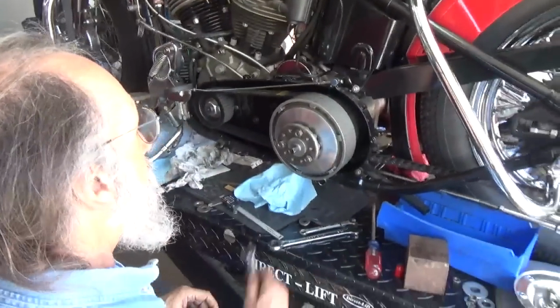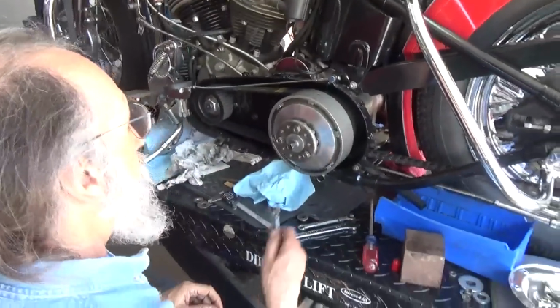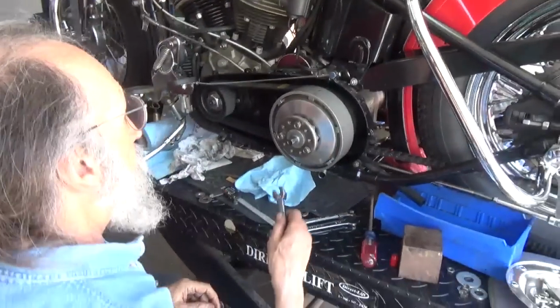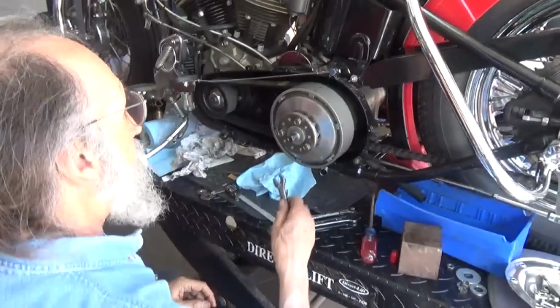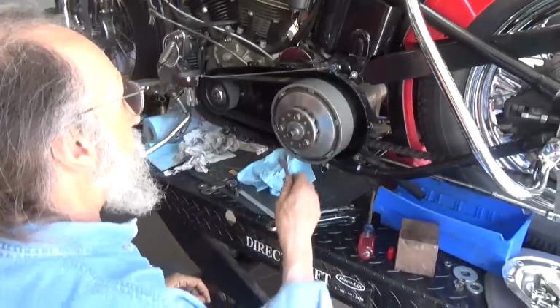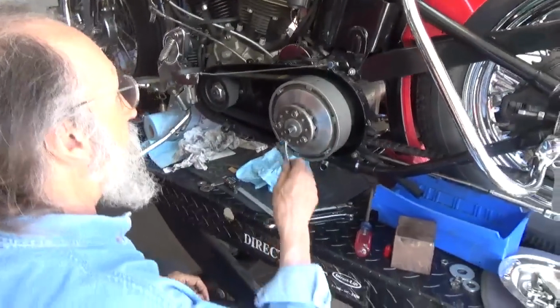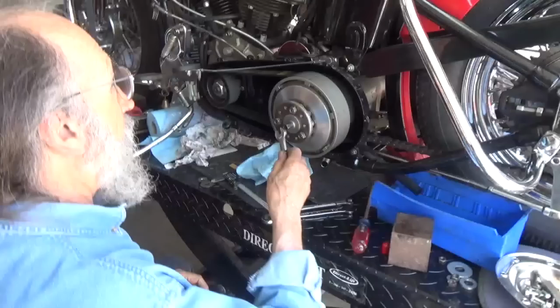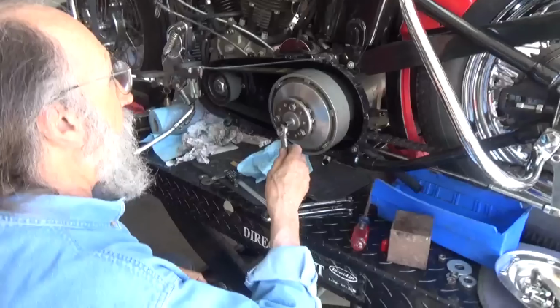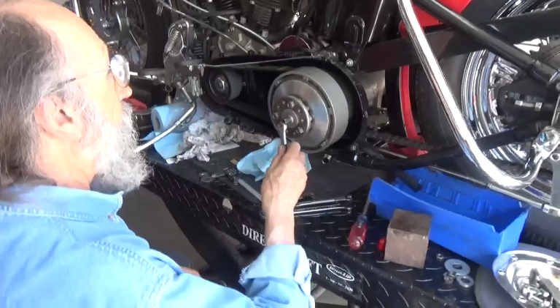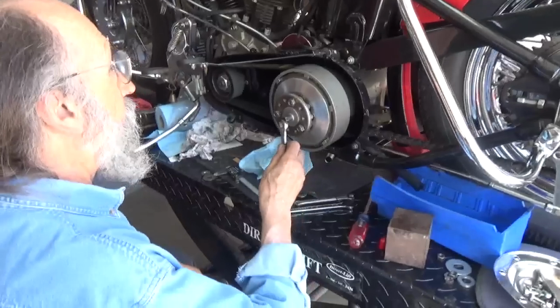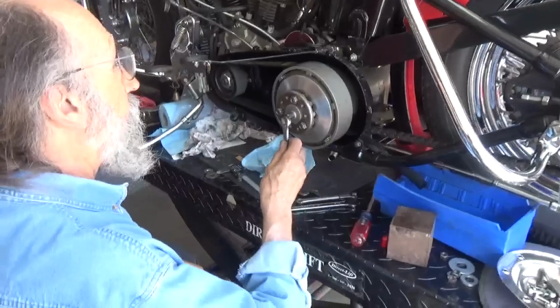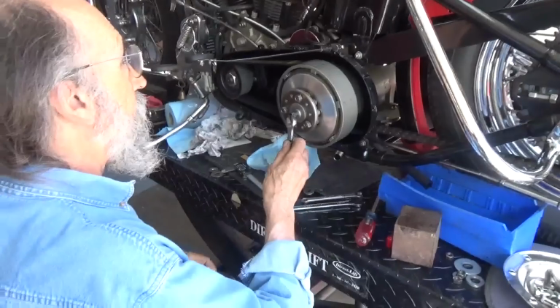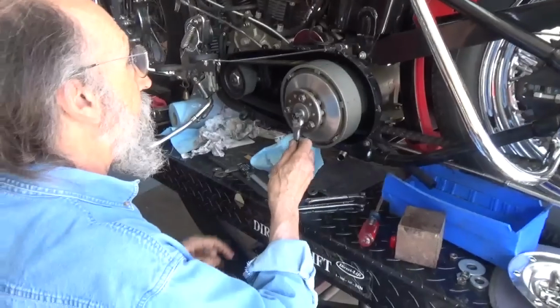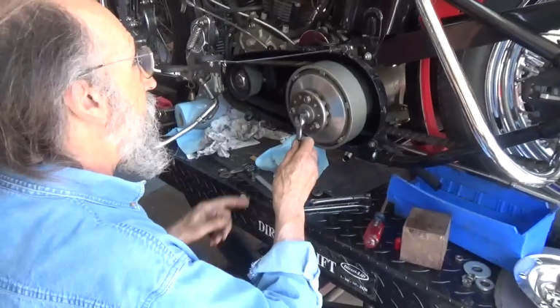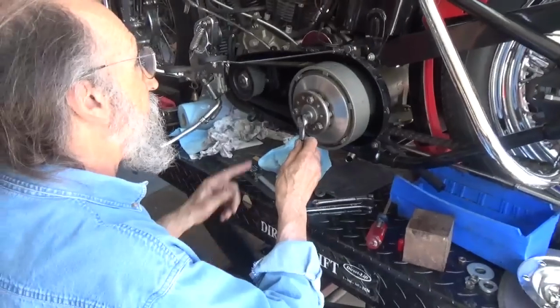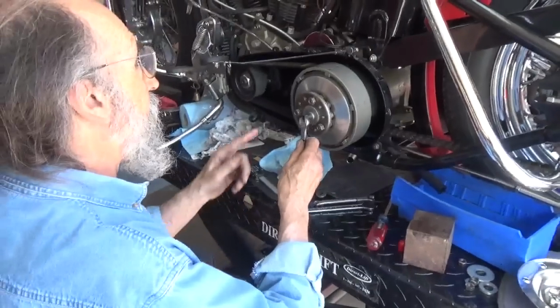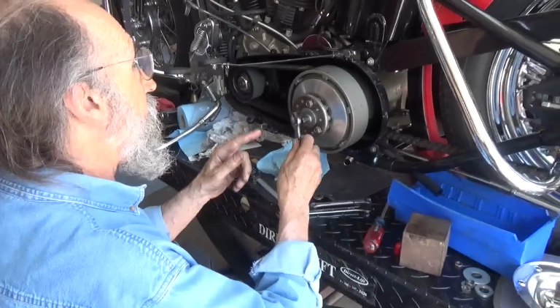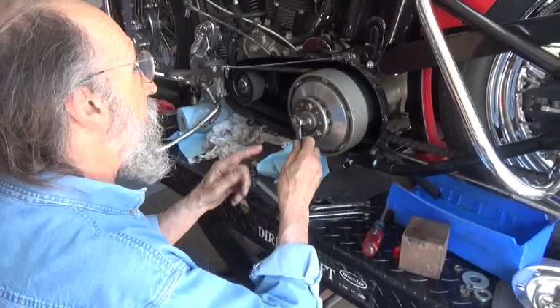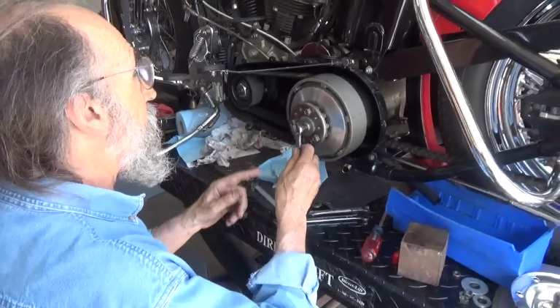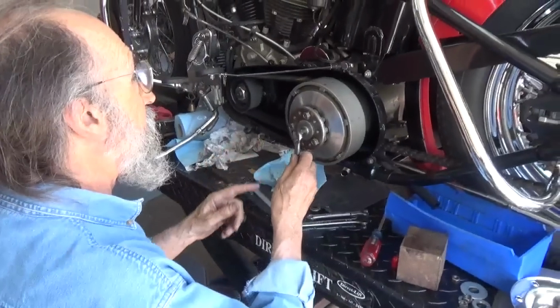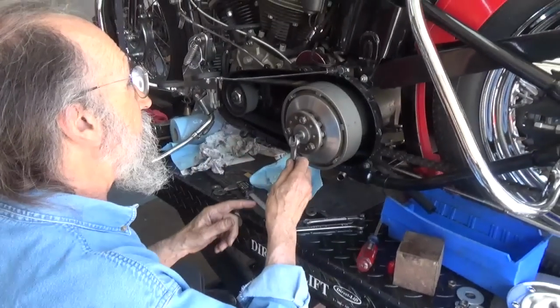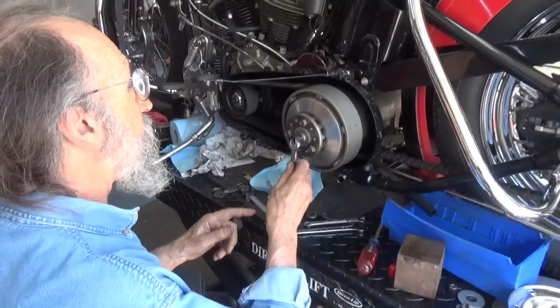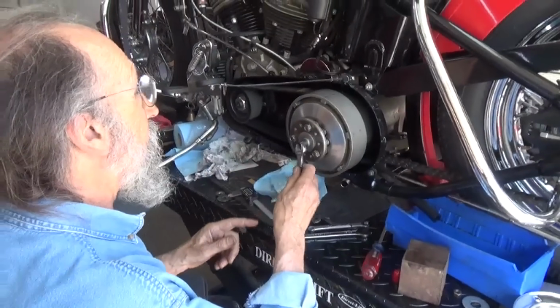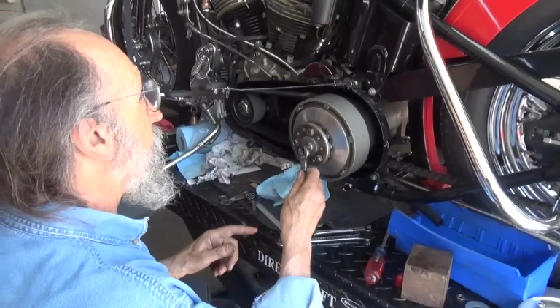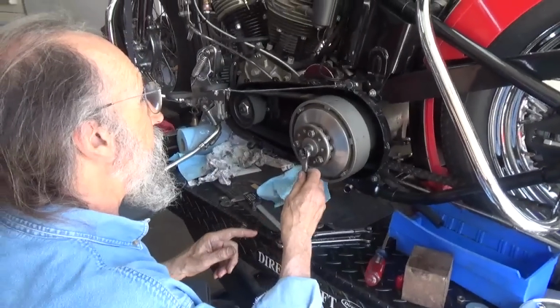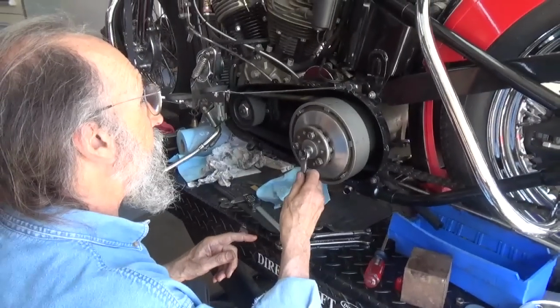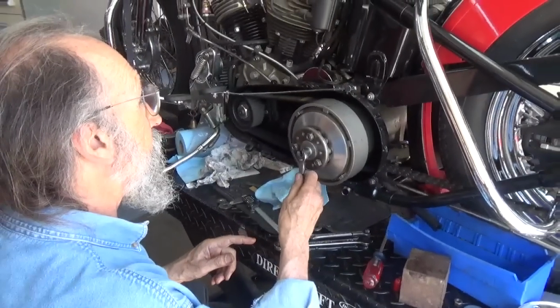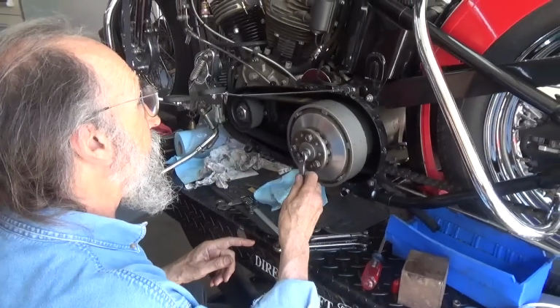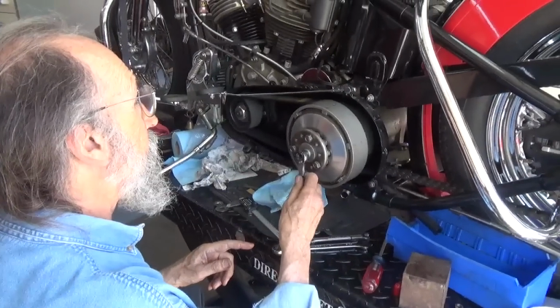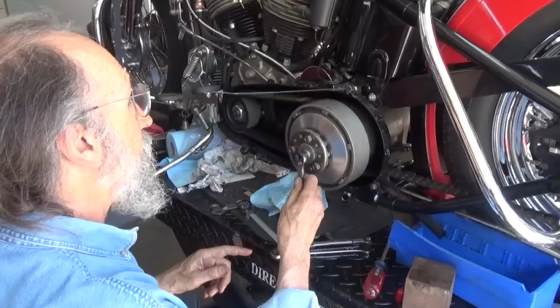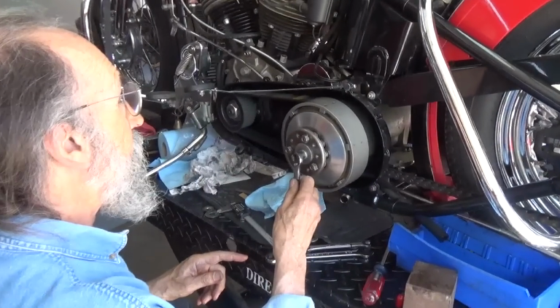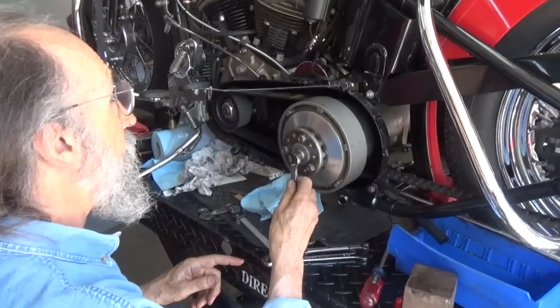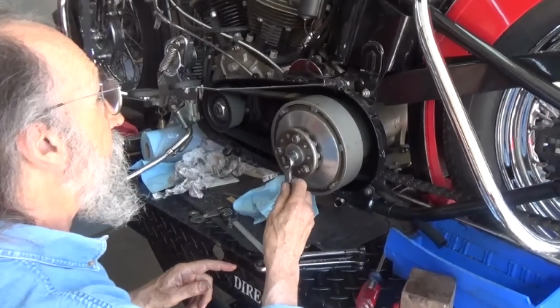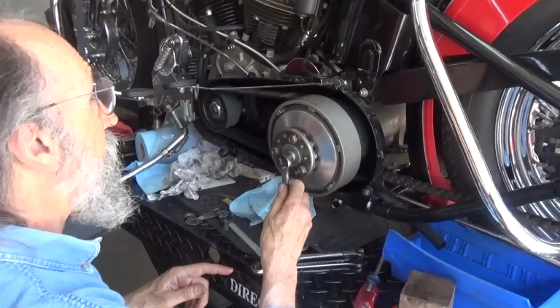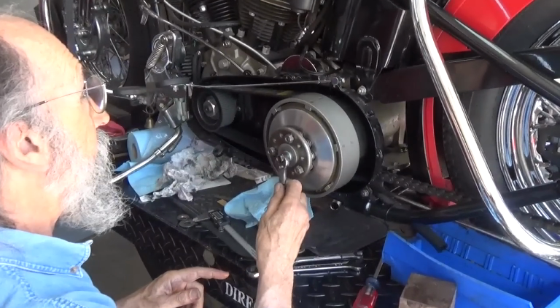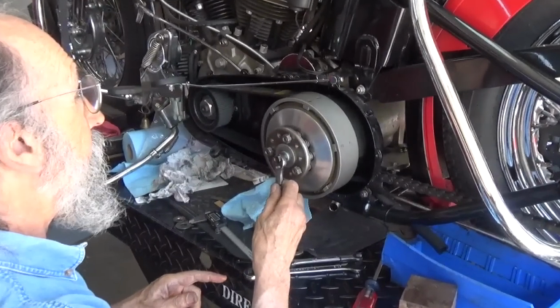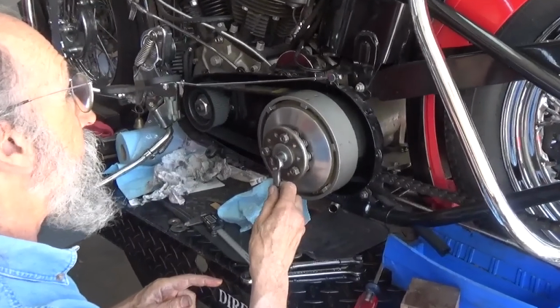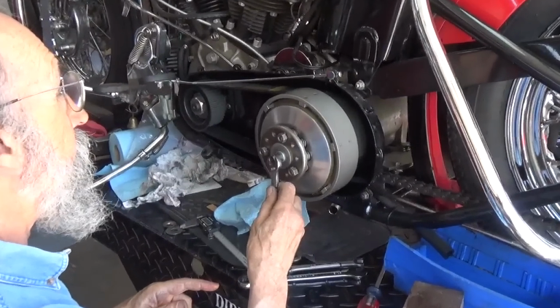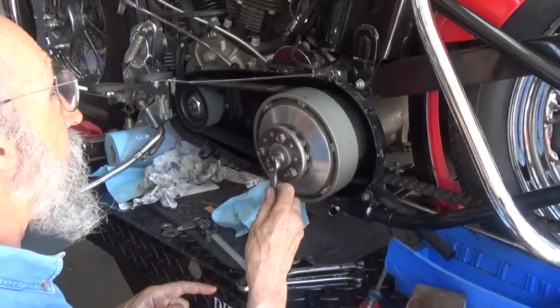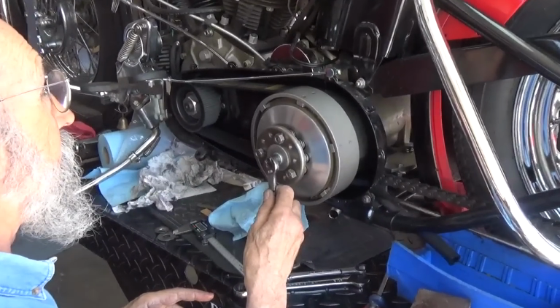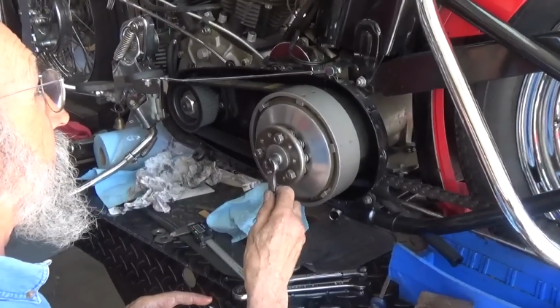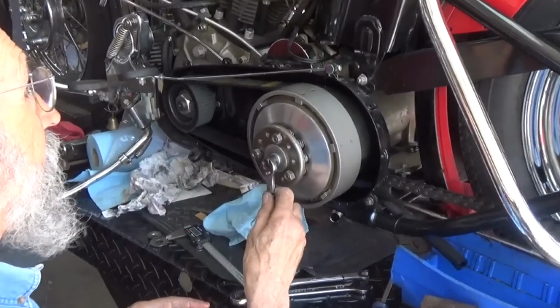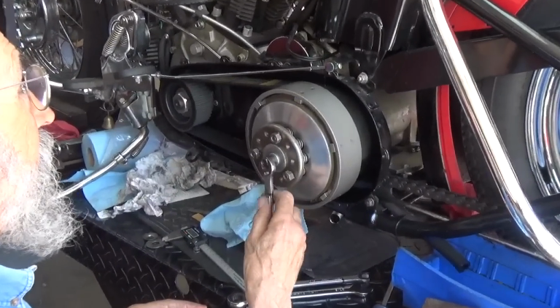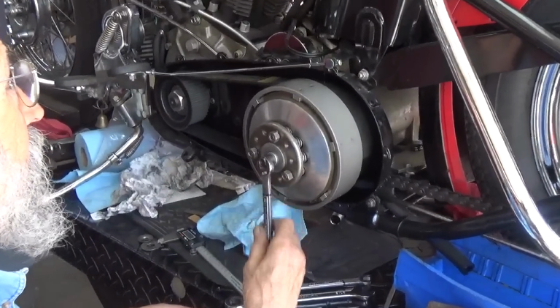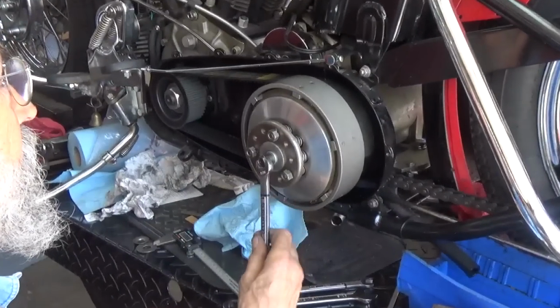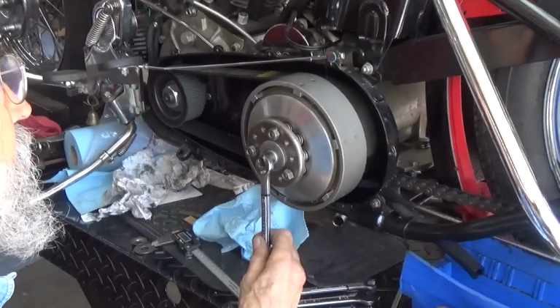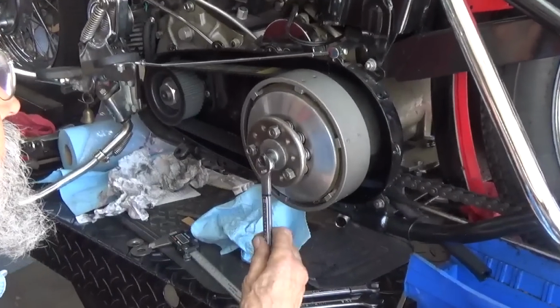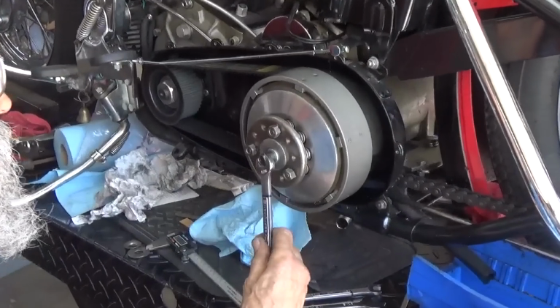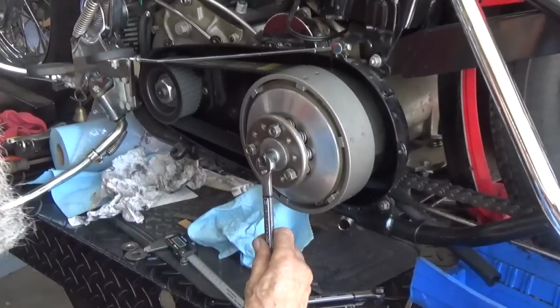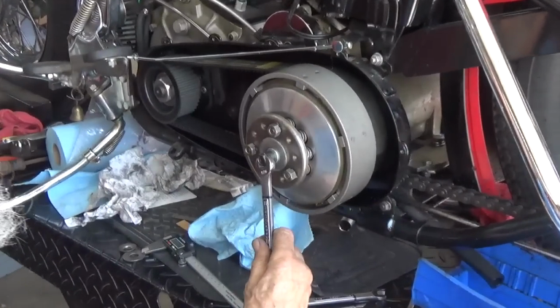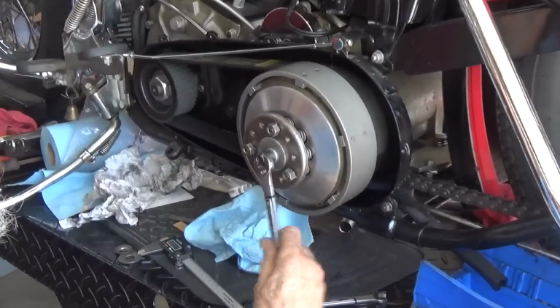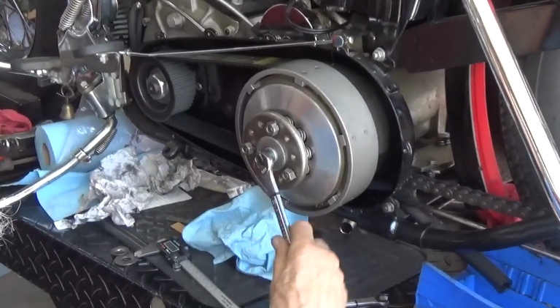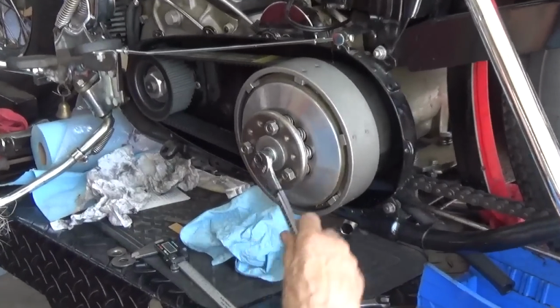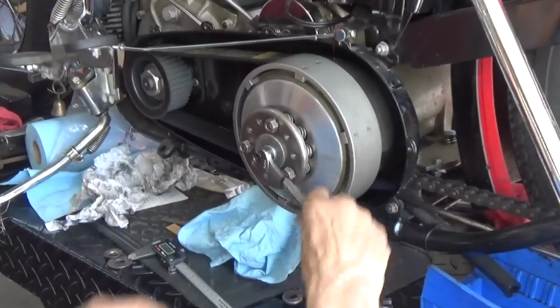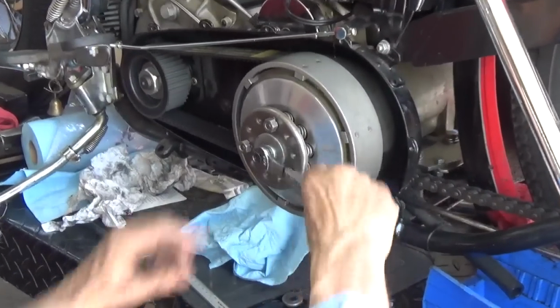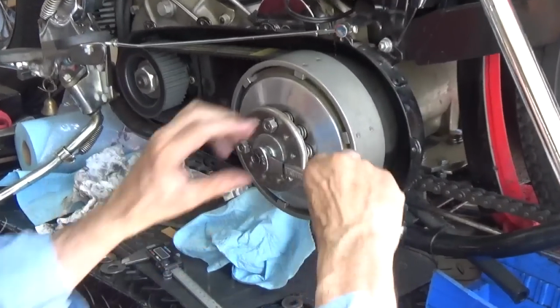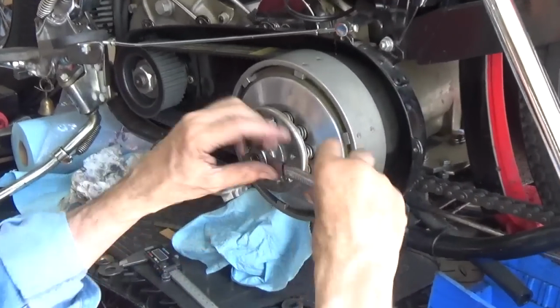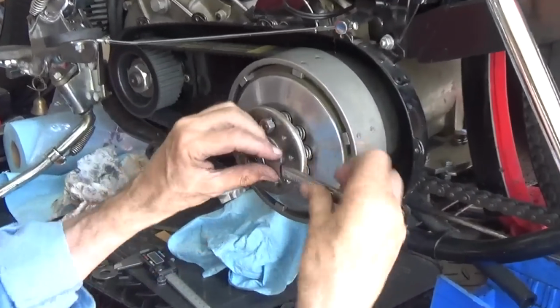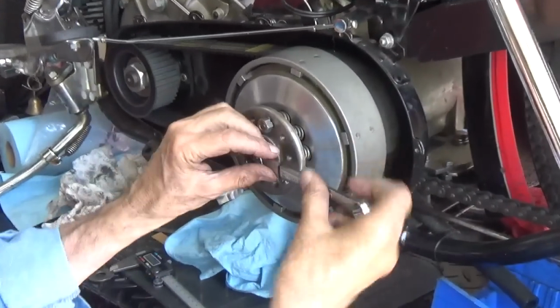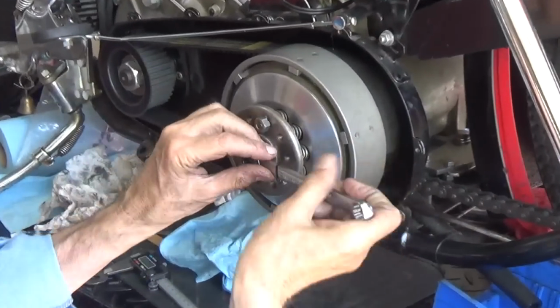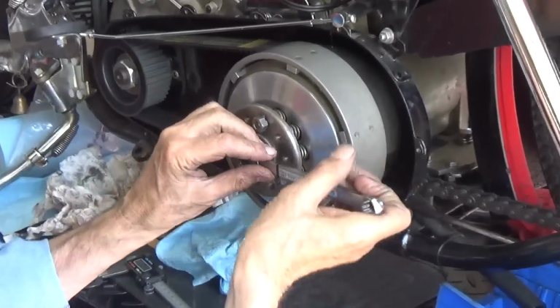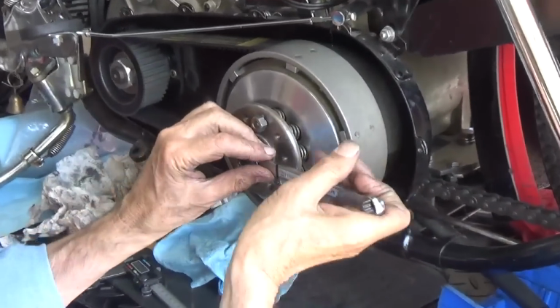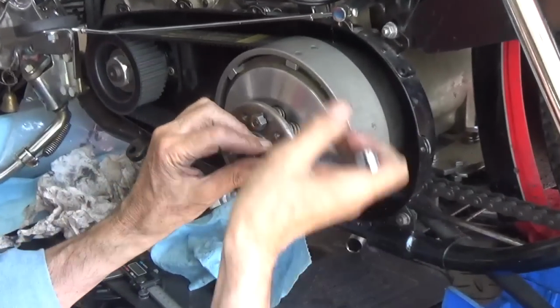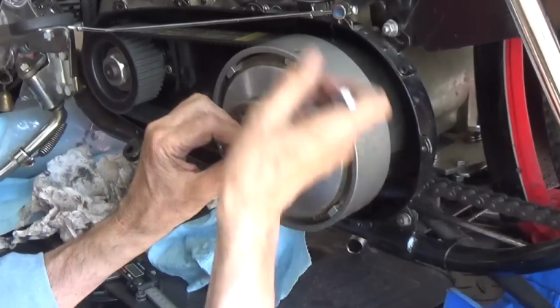So now I've got all these on here. I'm going to take this part apart.